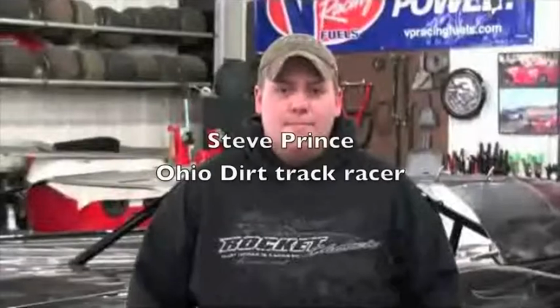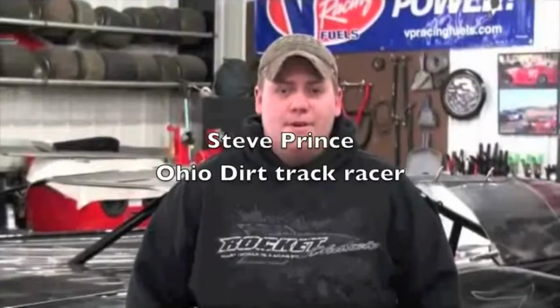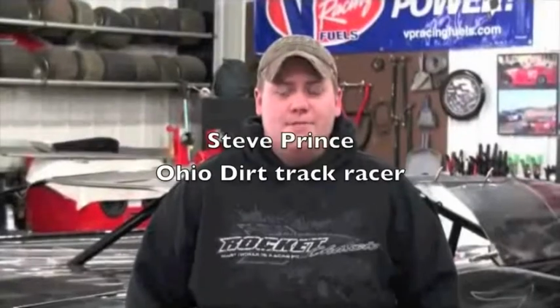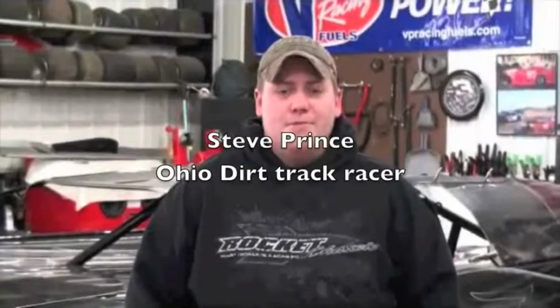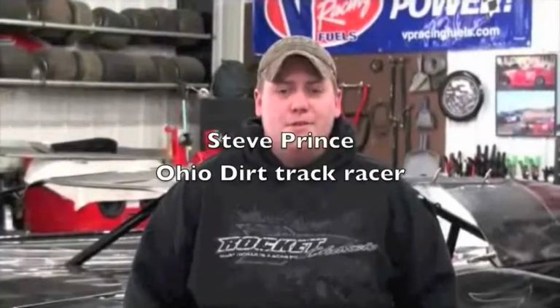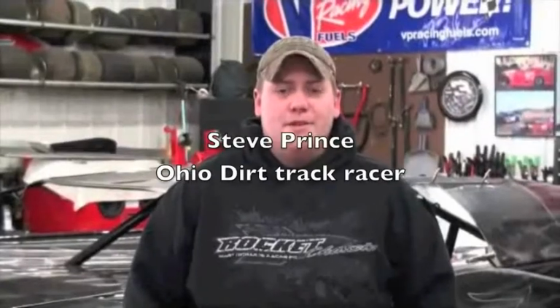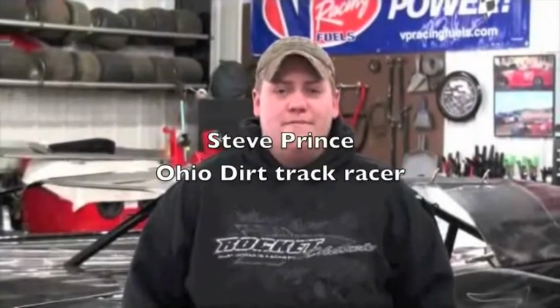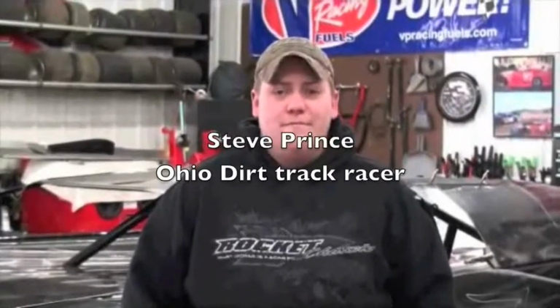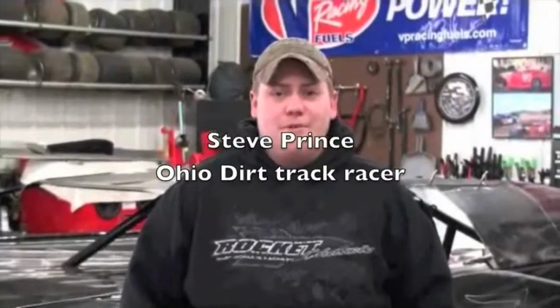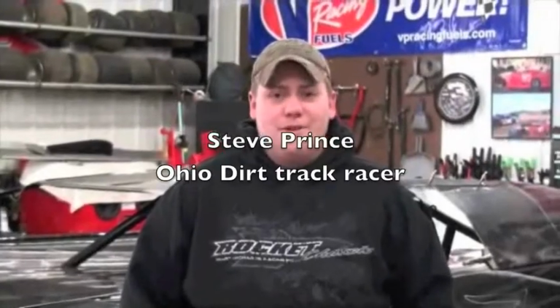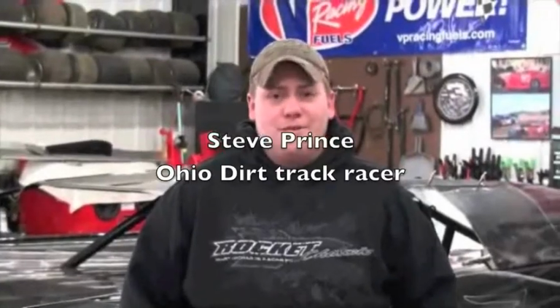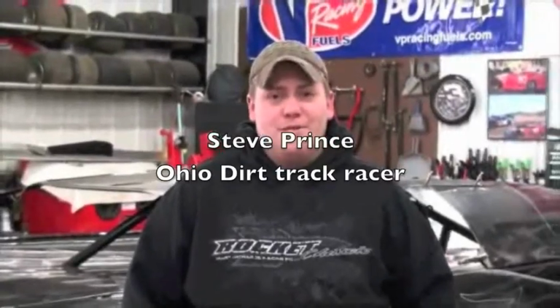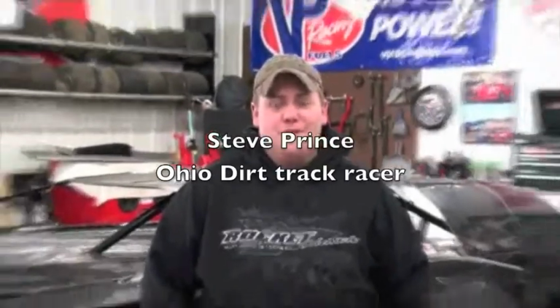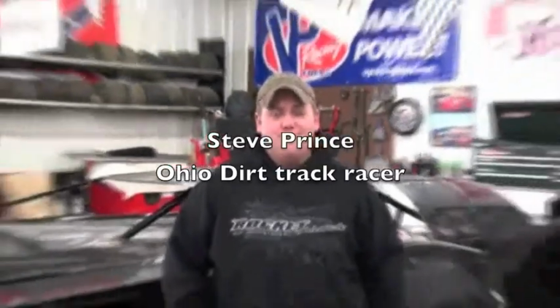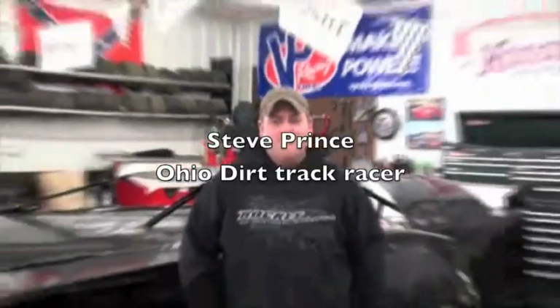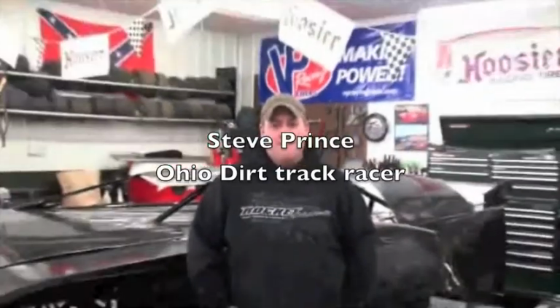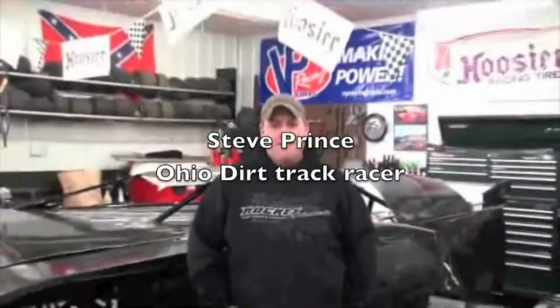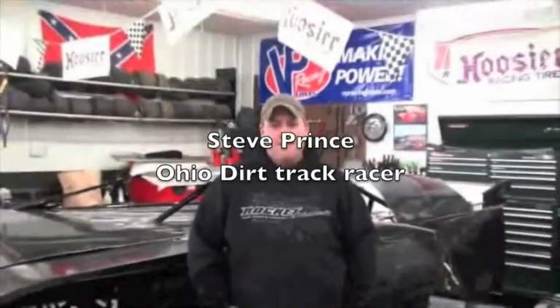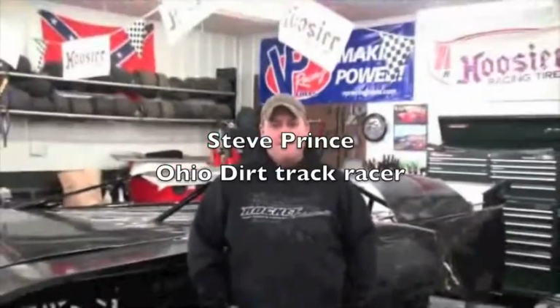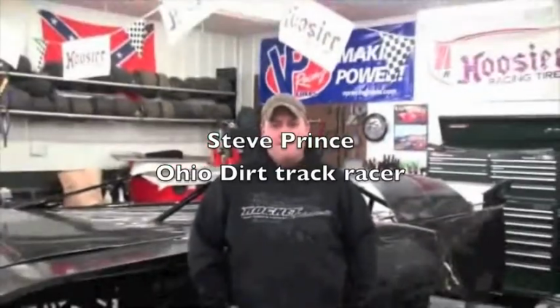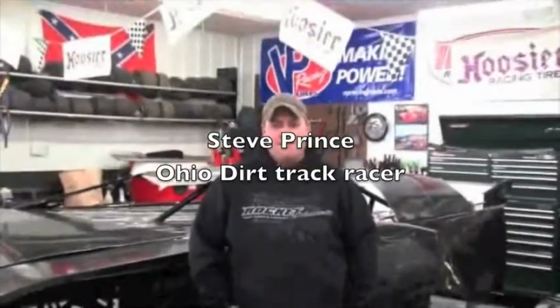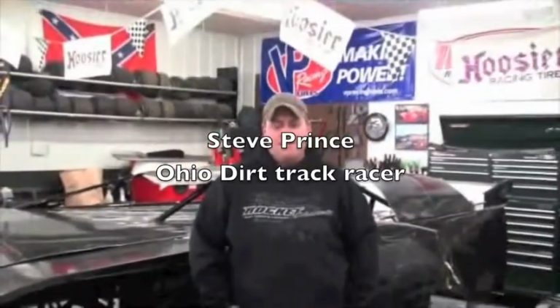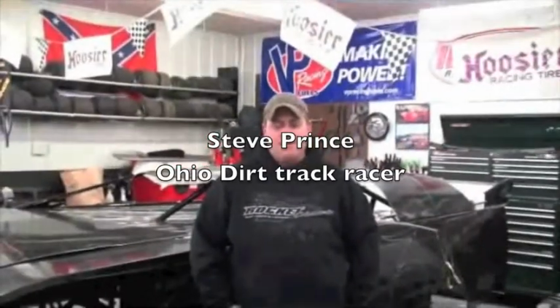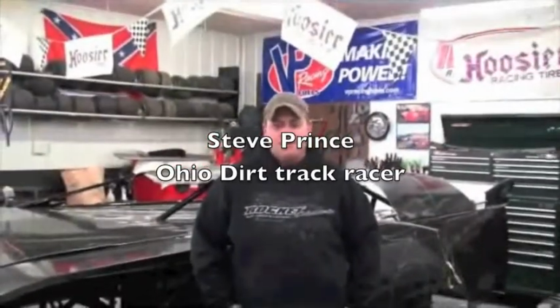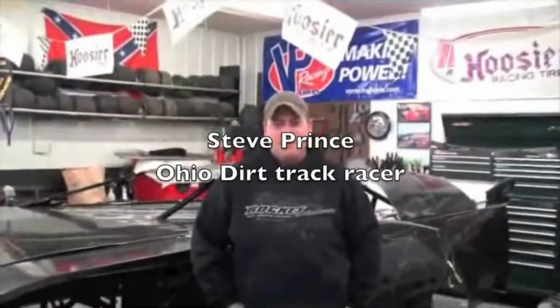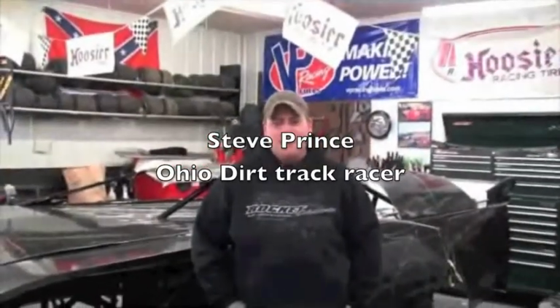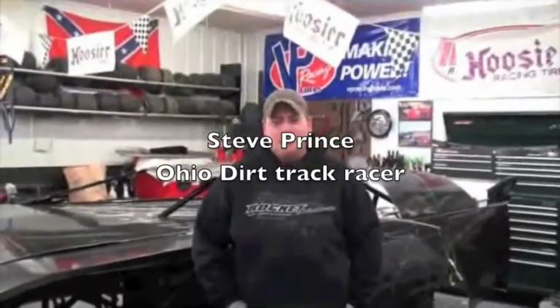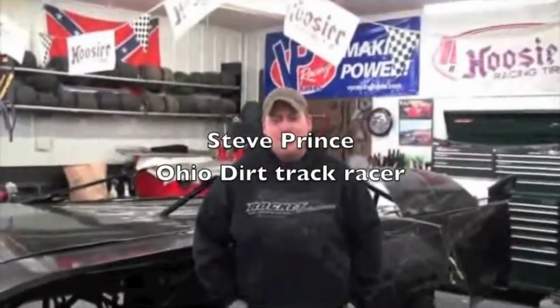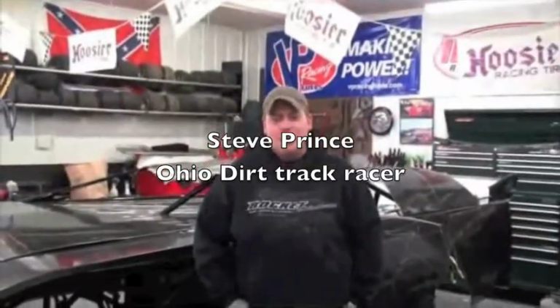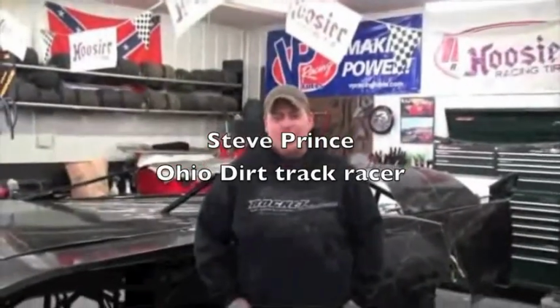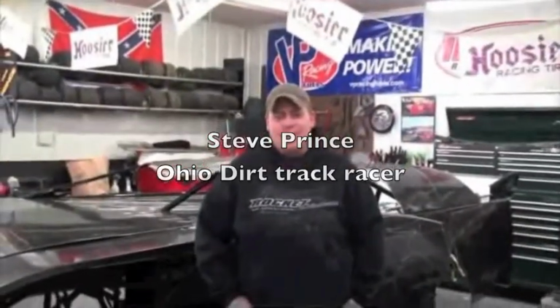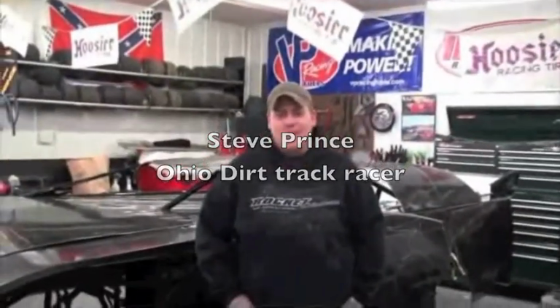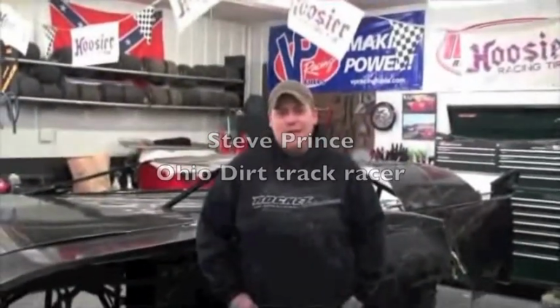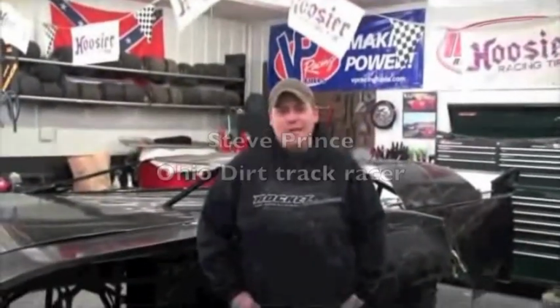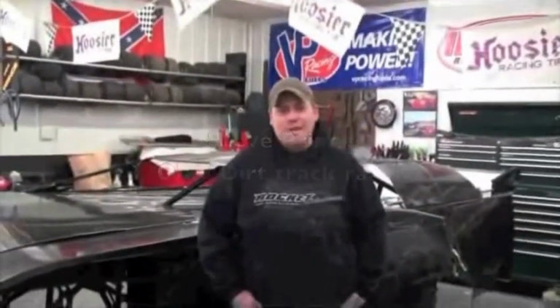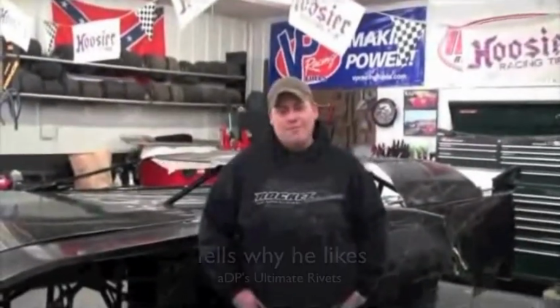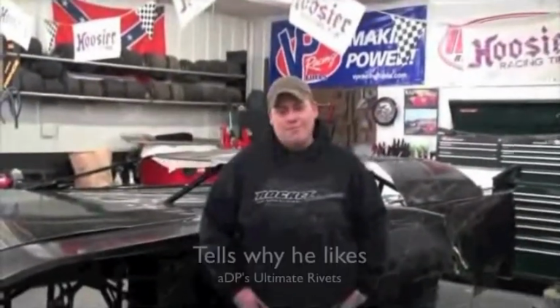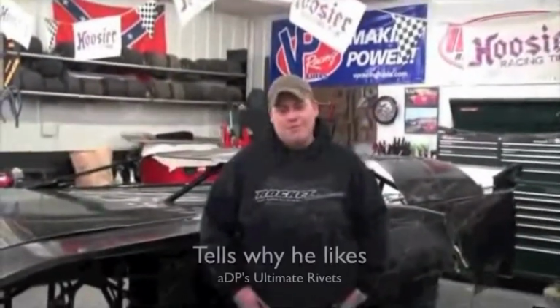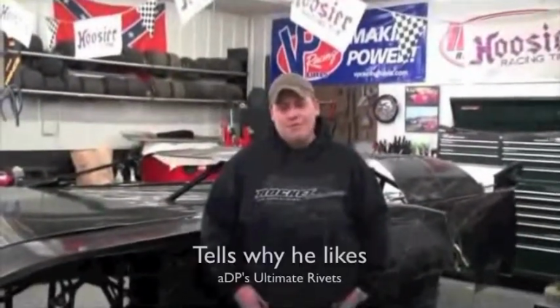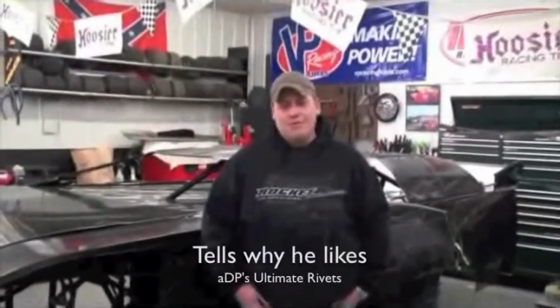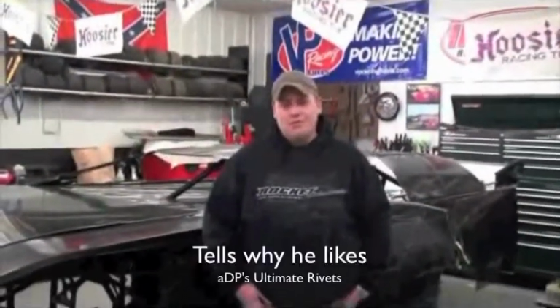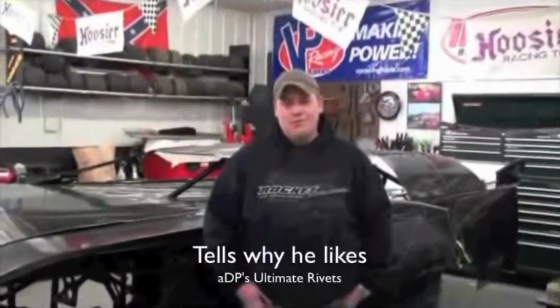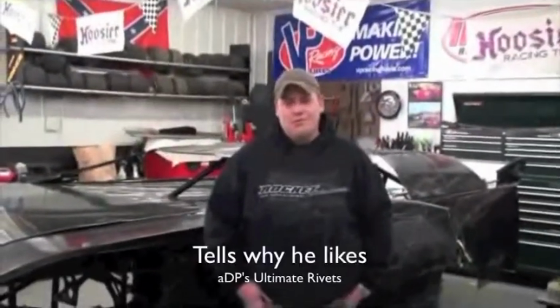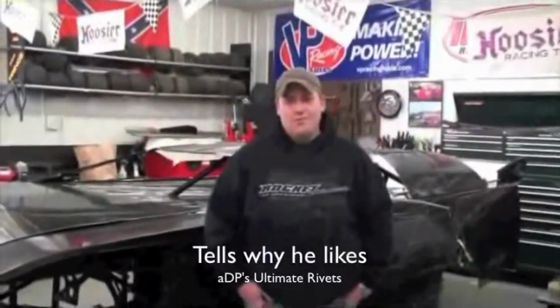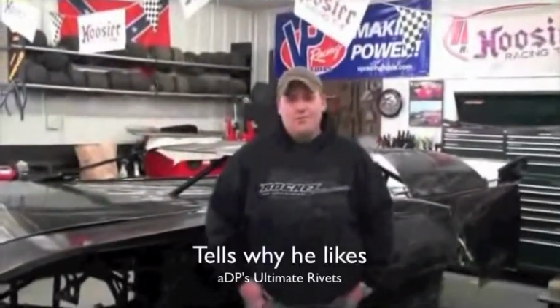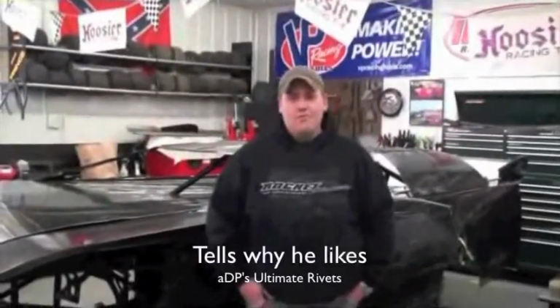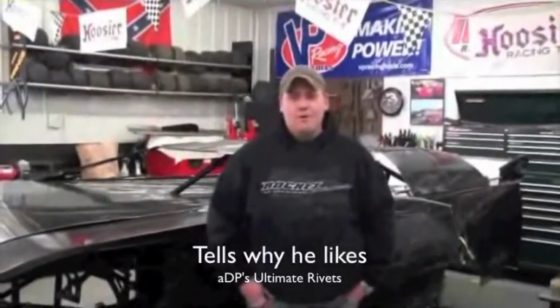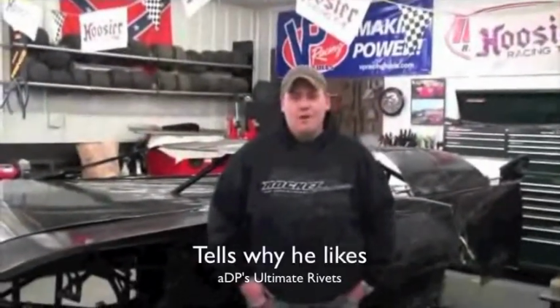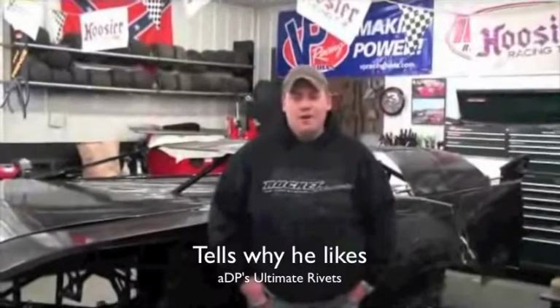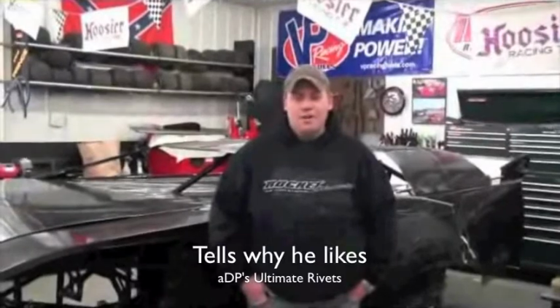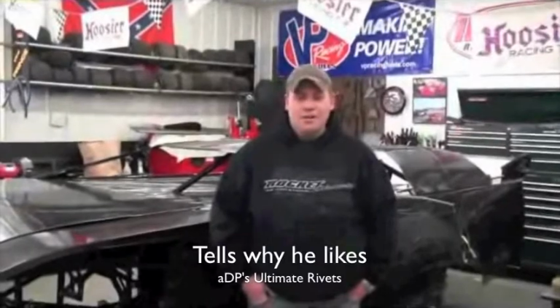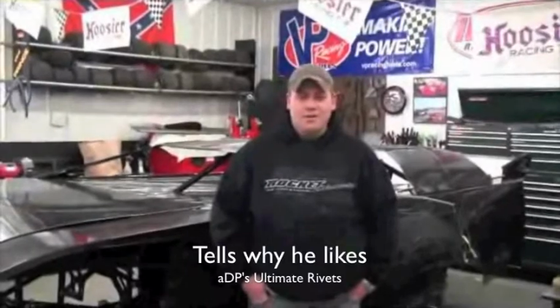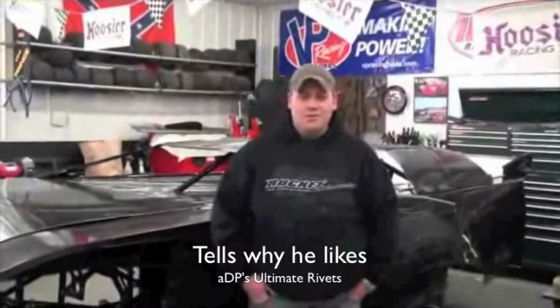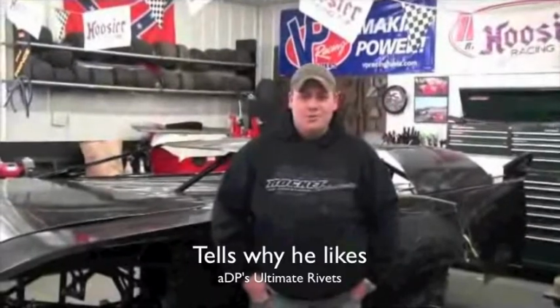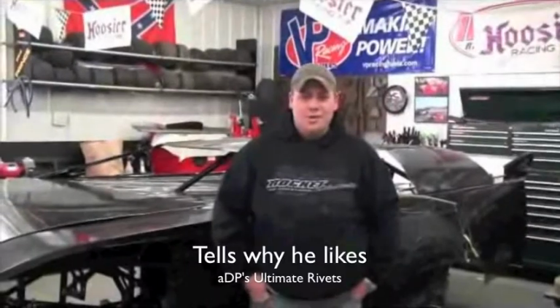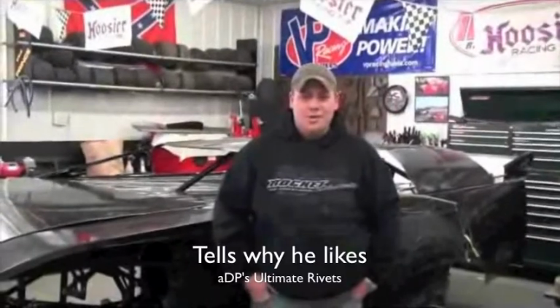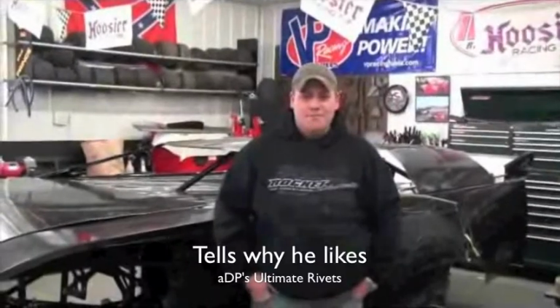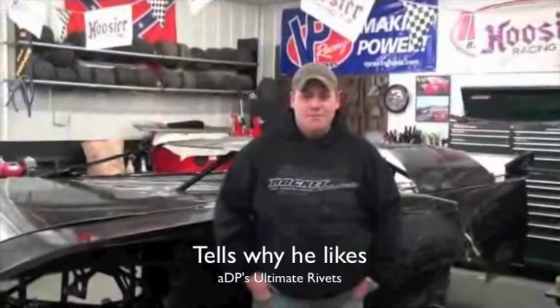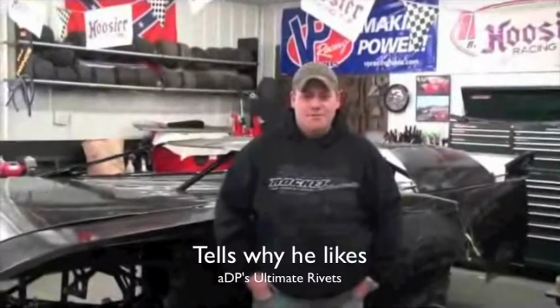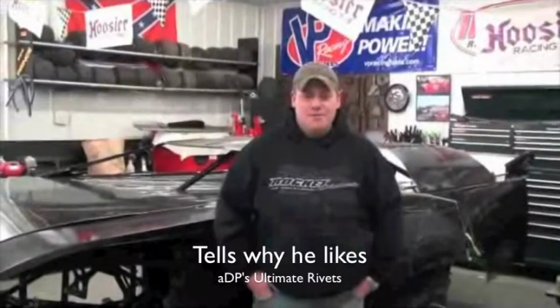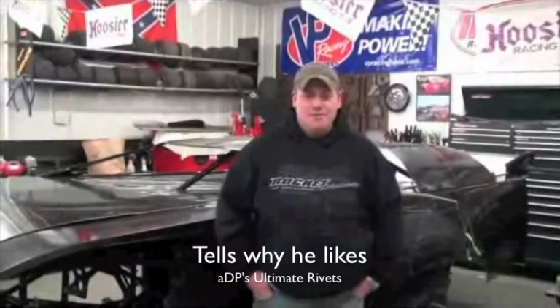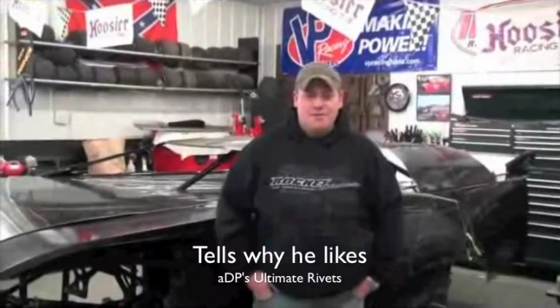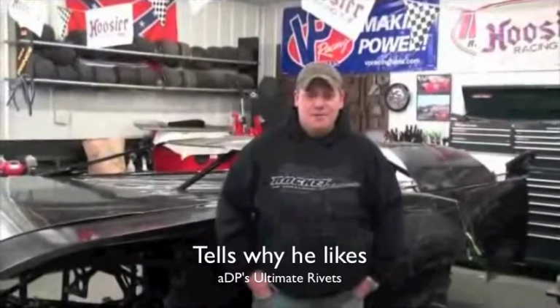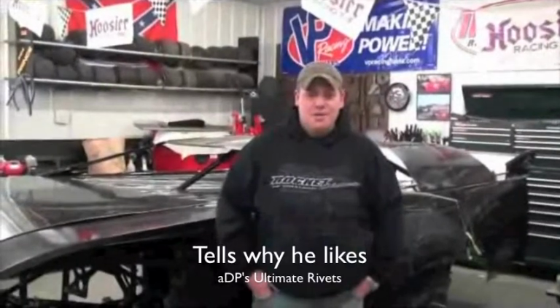My name is Steve Prince, I'm a driver for Prince Racing, and I'm going to show you why I like these ADP rivets.